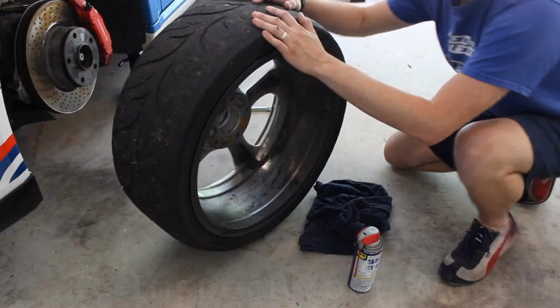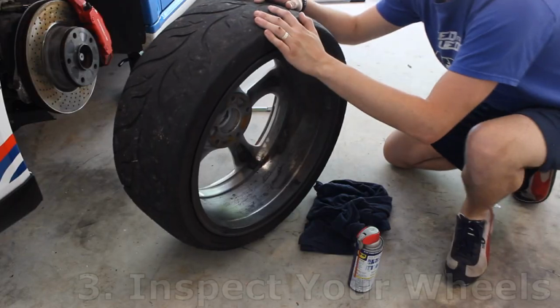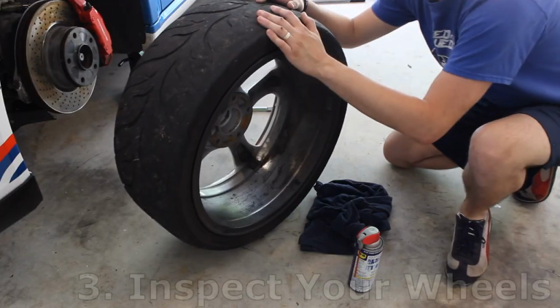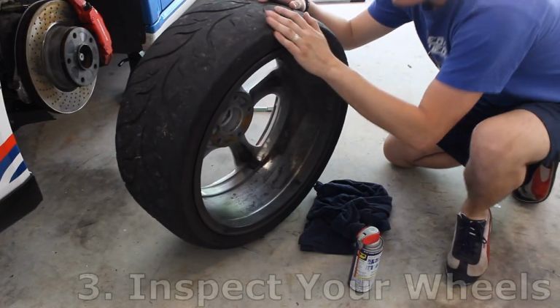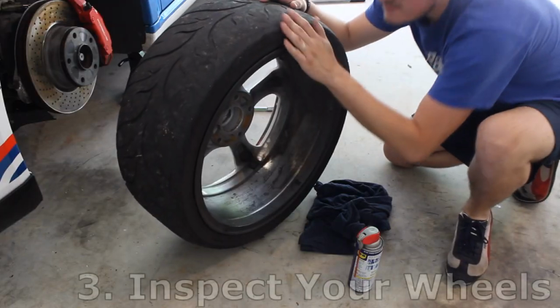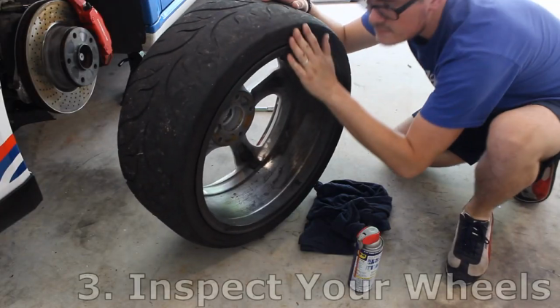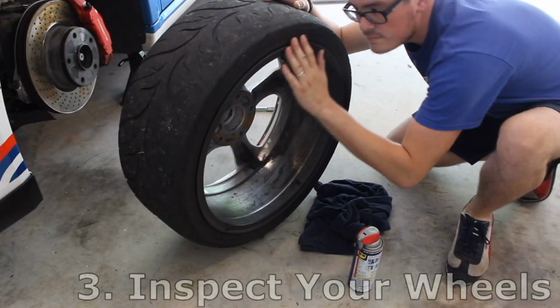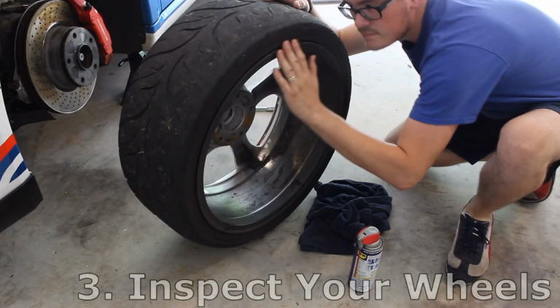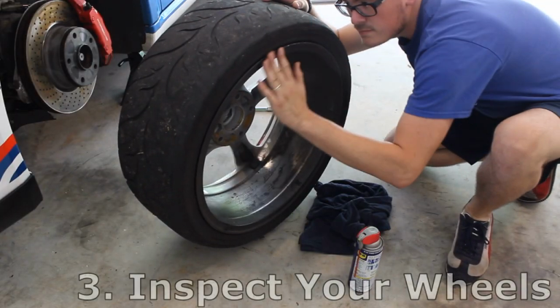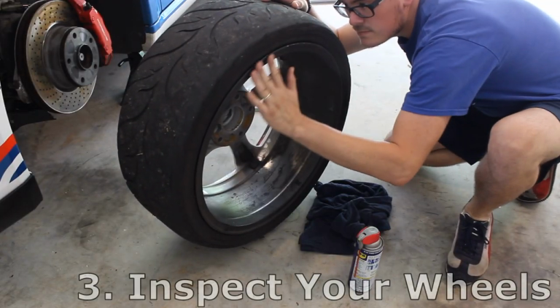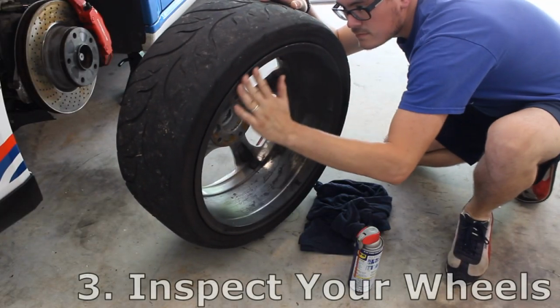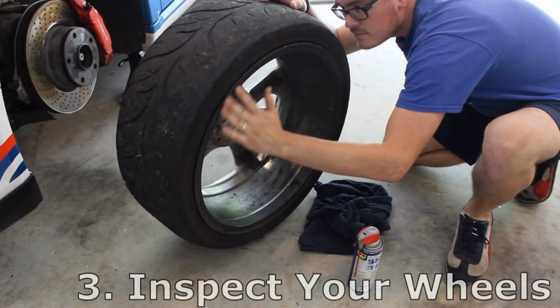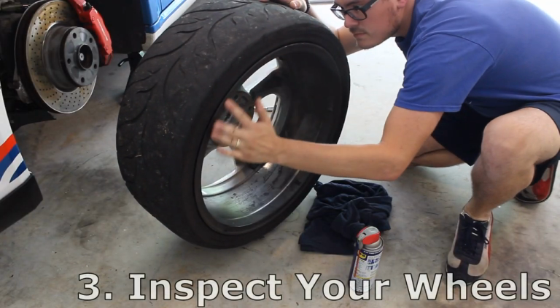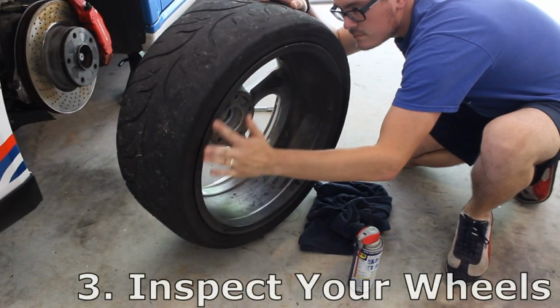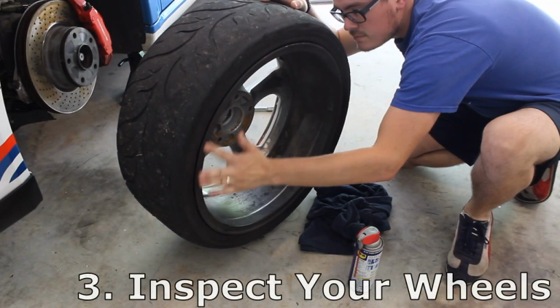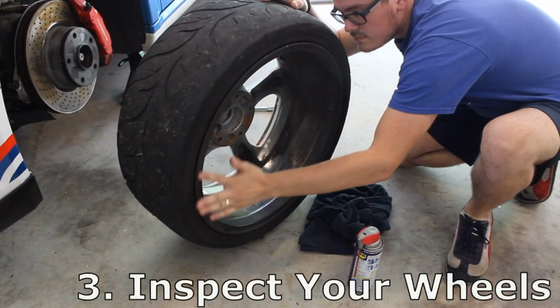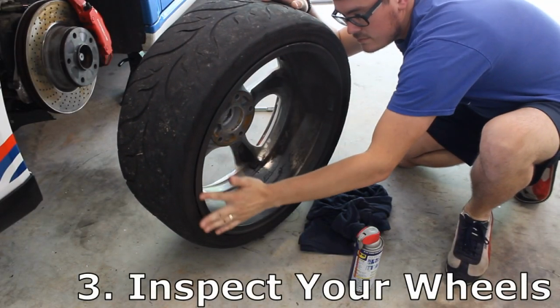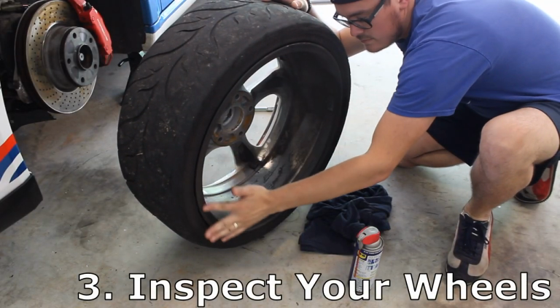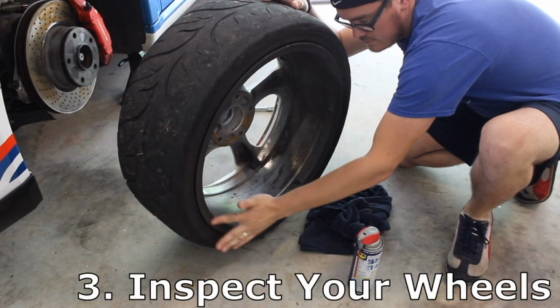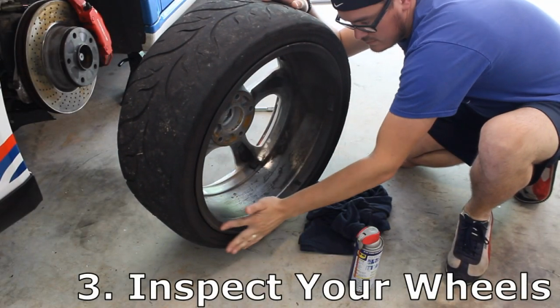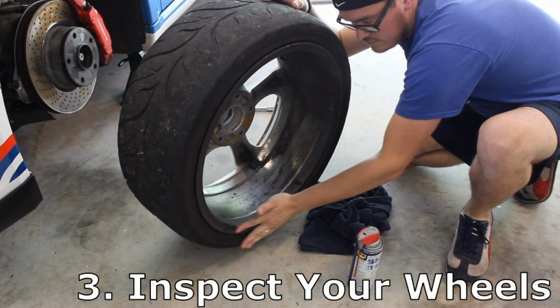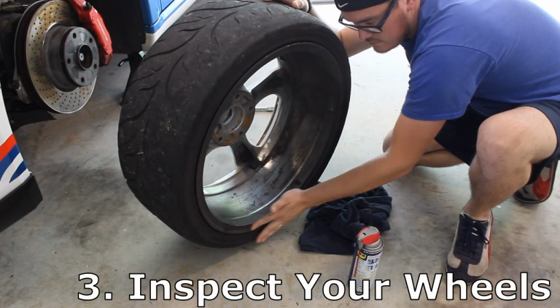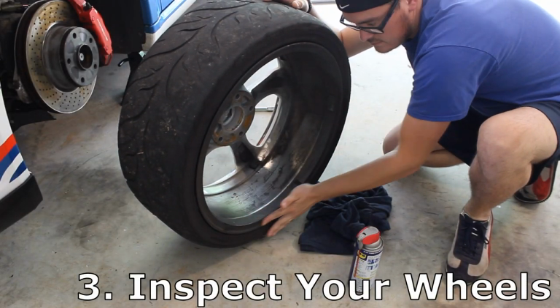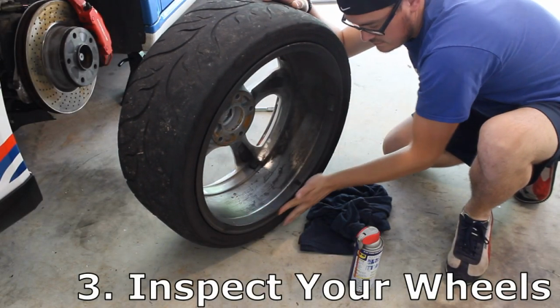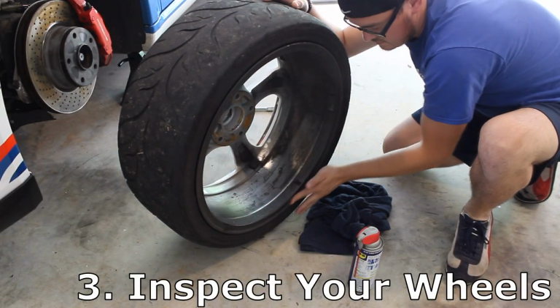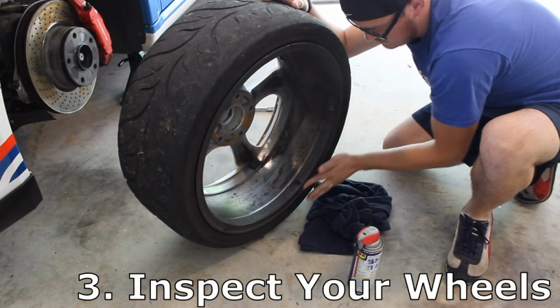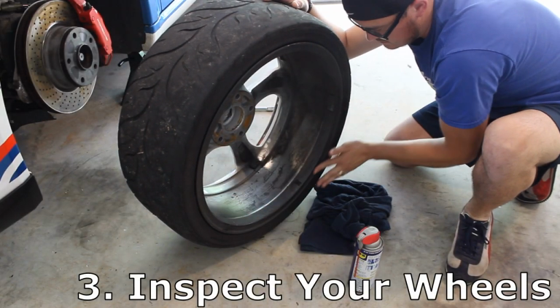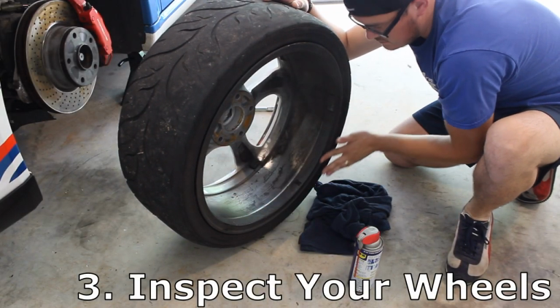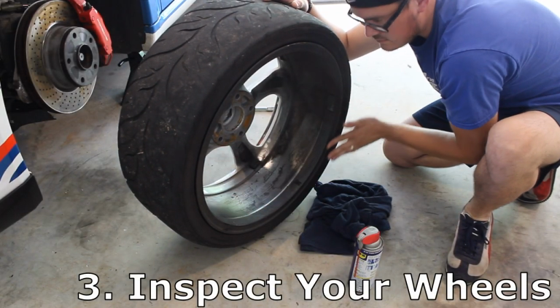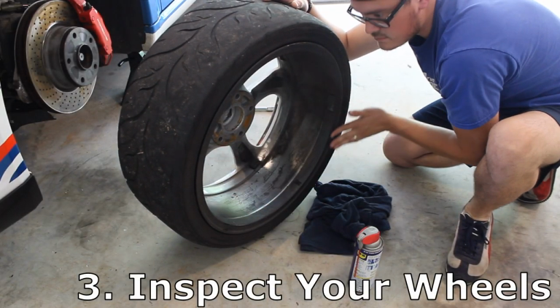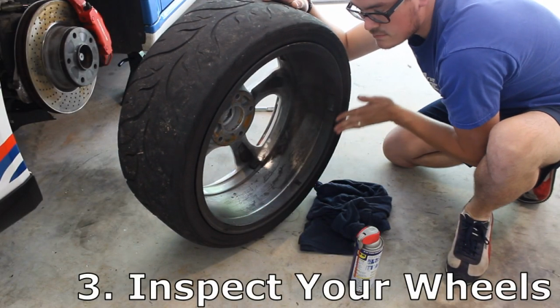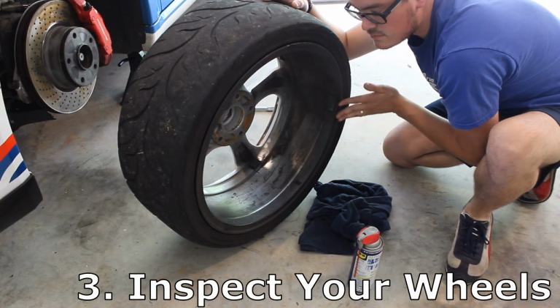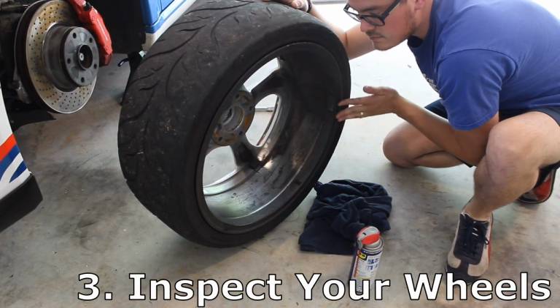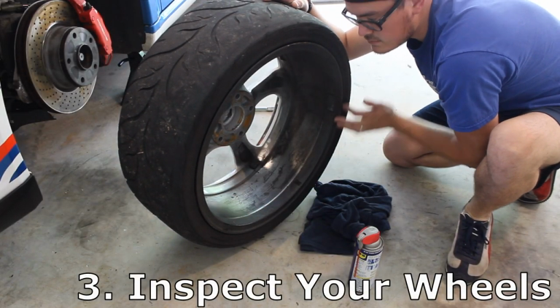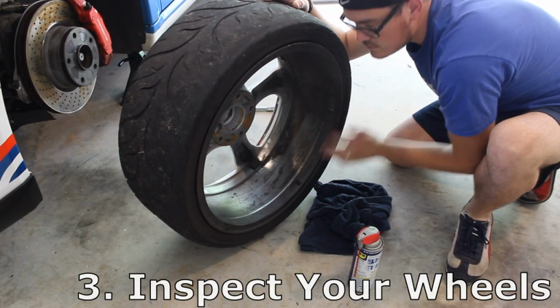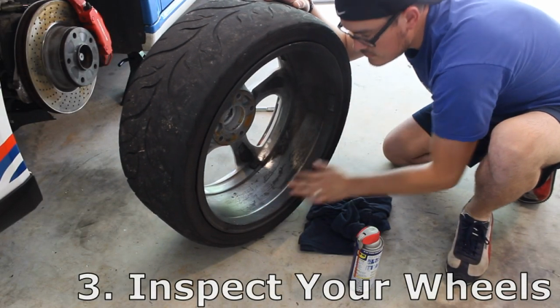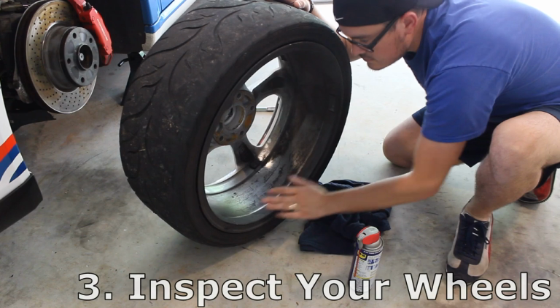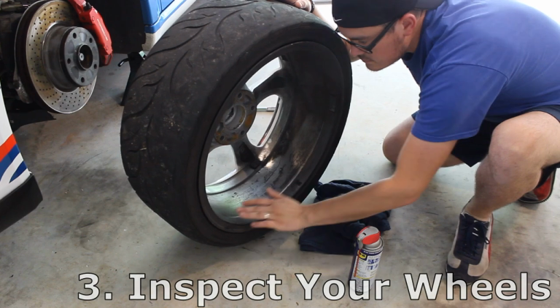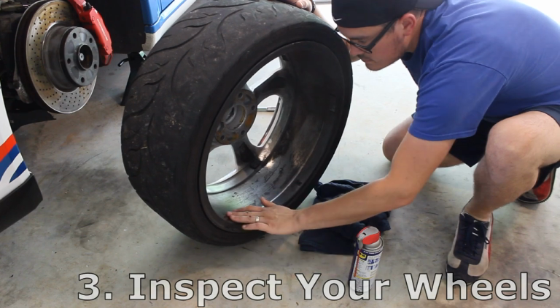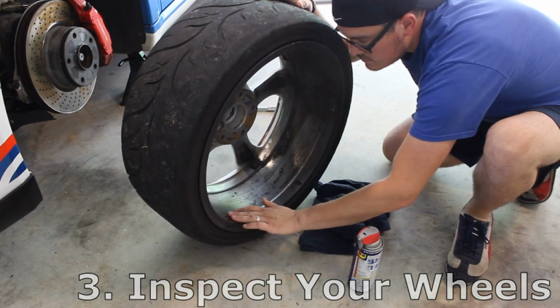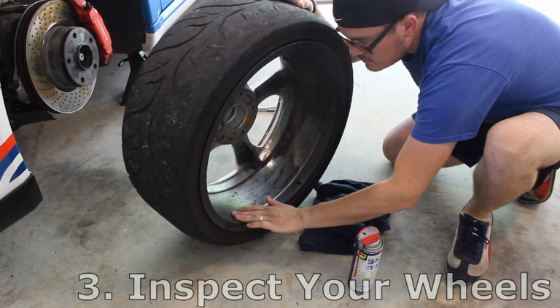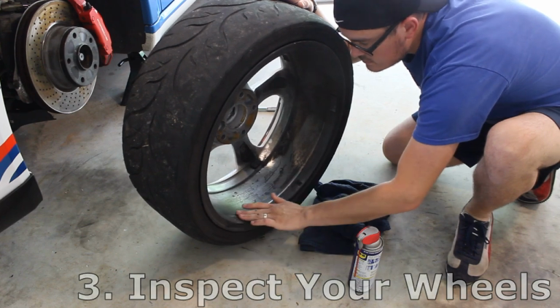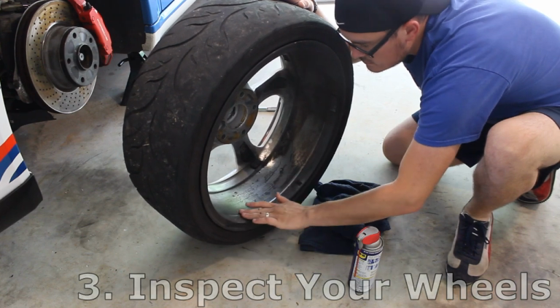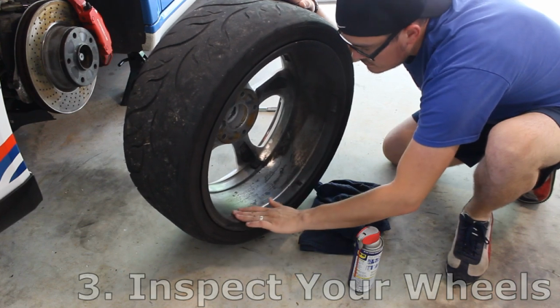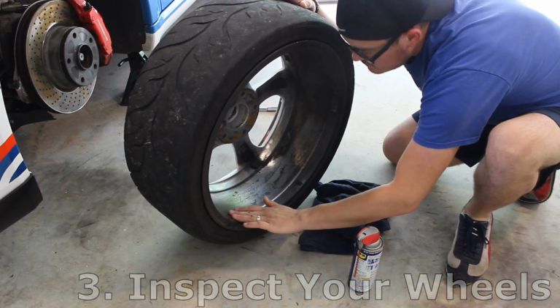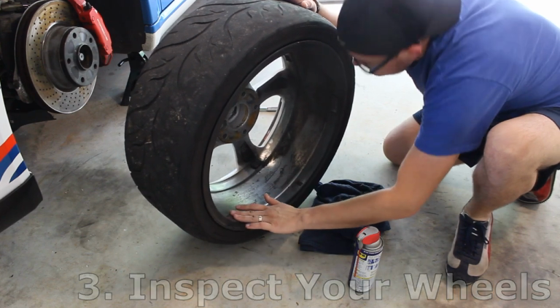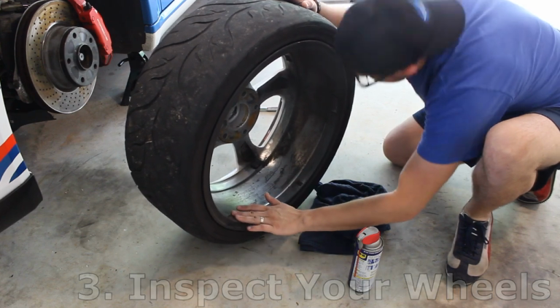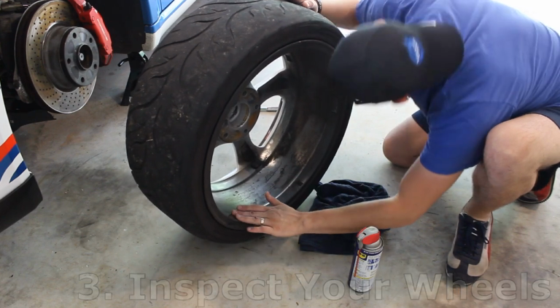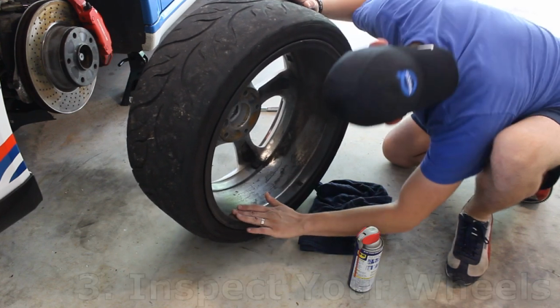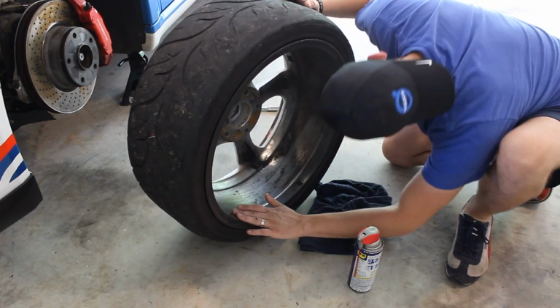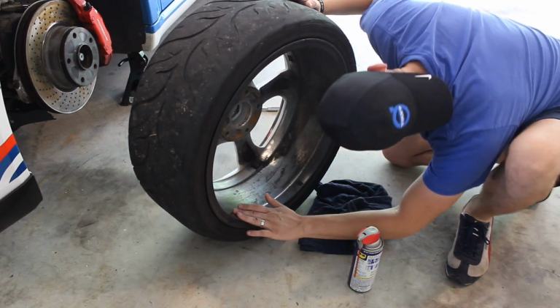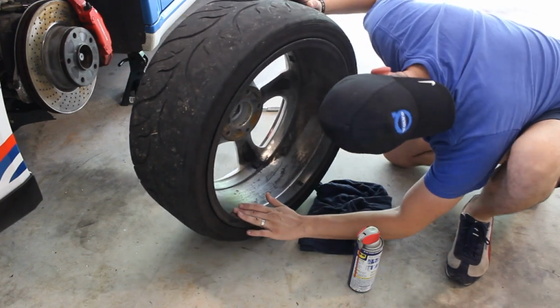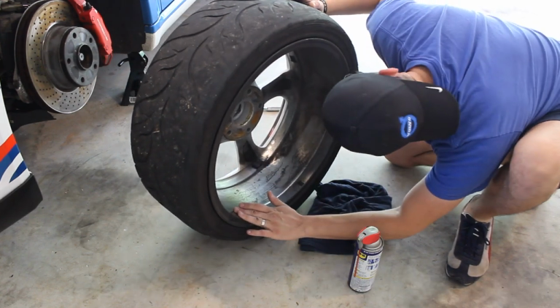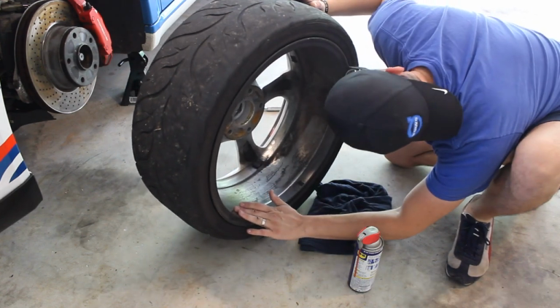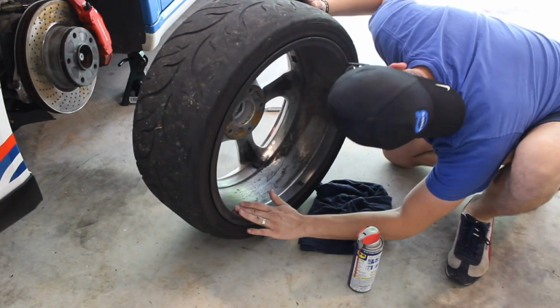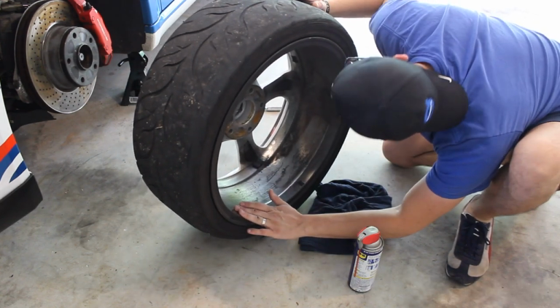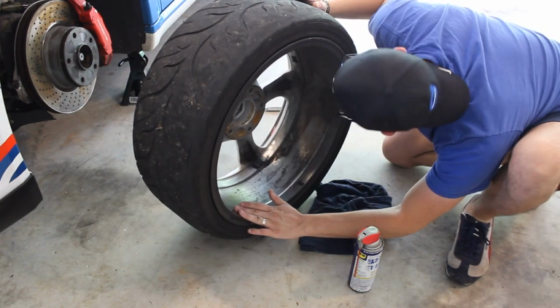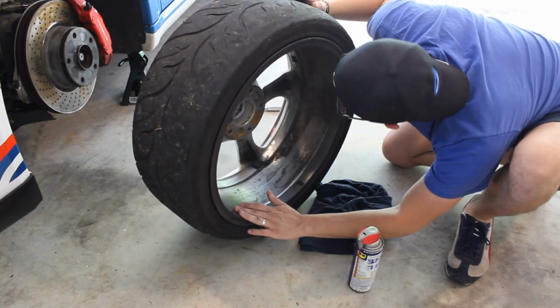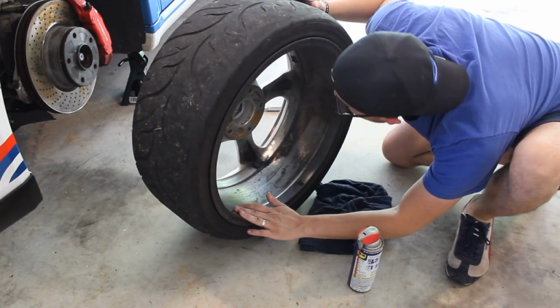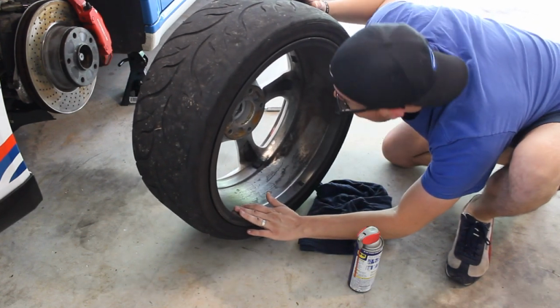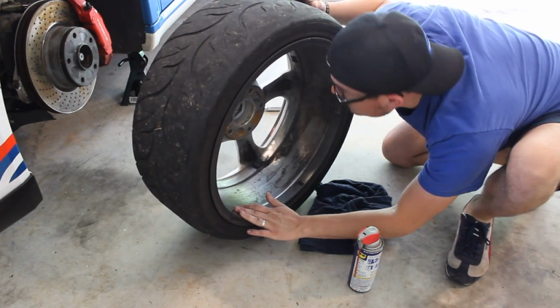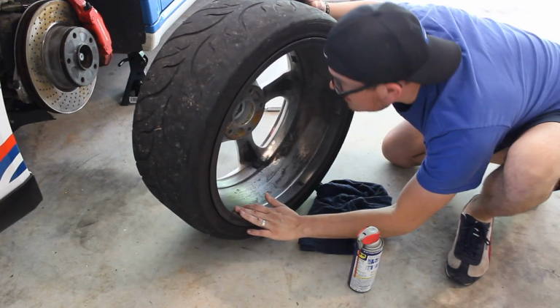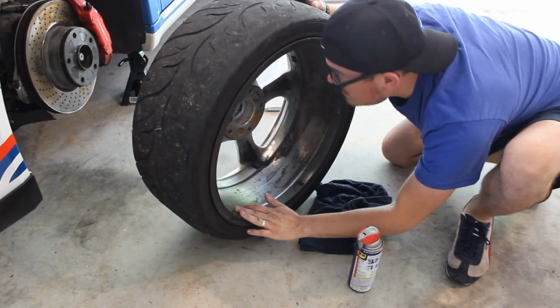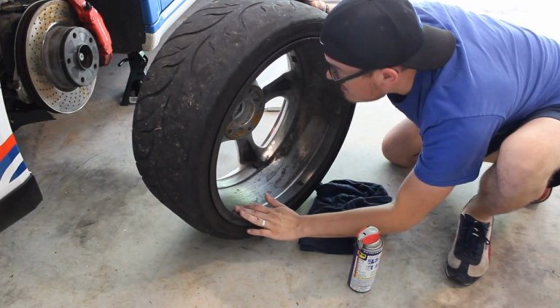Number three: inspect your wheels. After you've cleaned them, it's a great chance to inspect them for any bends or cracks.